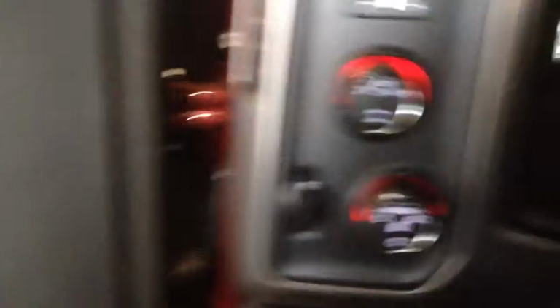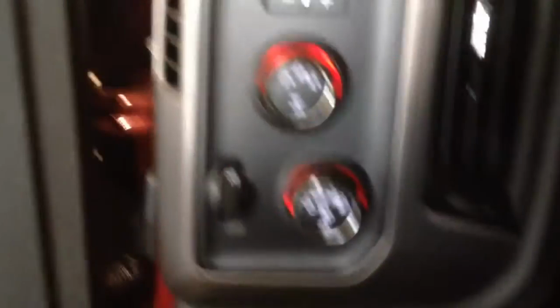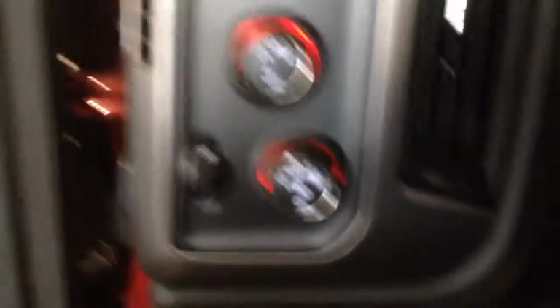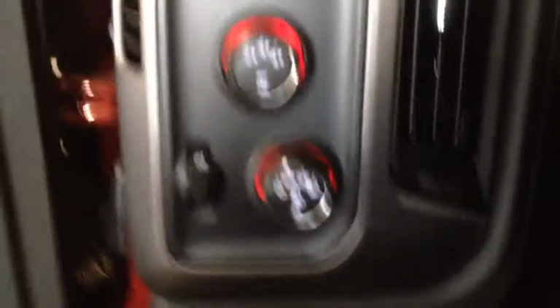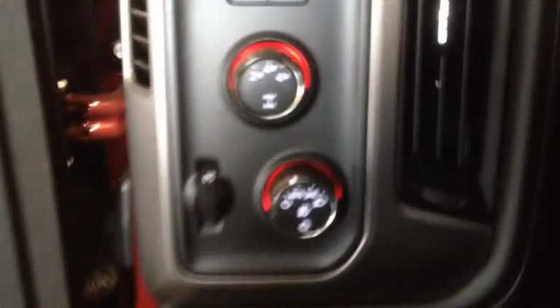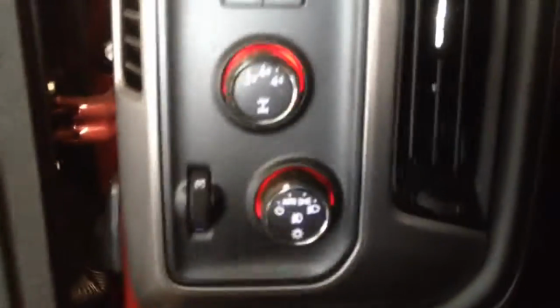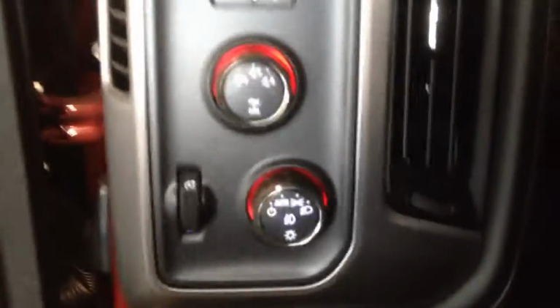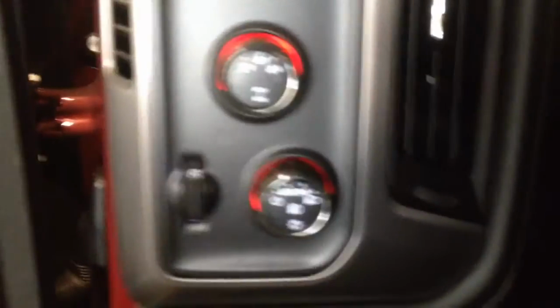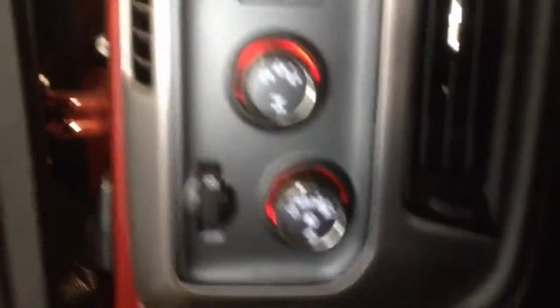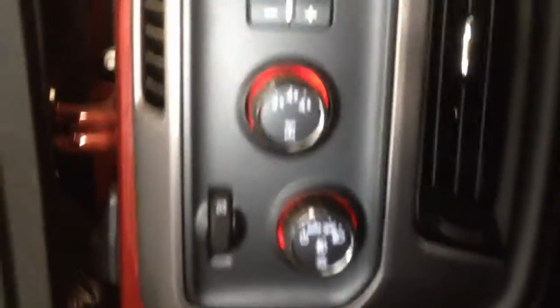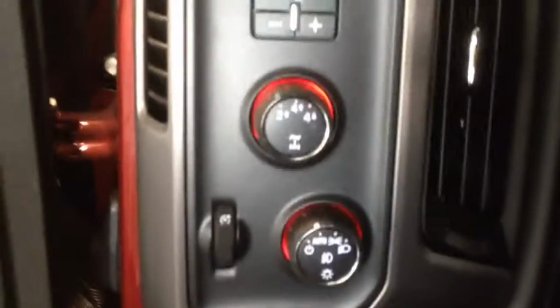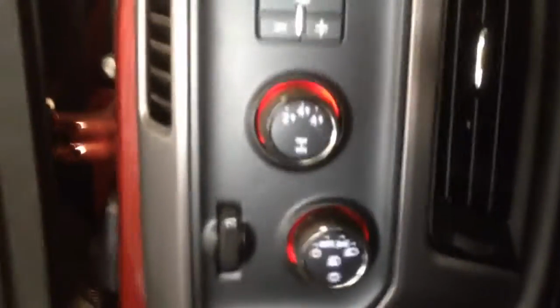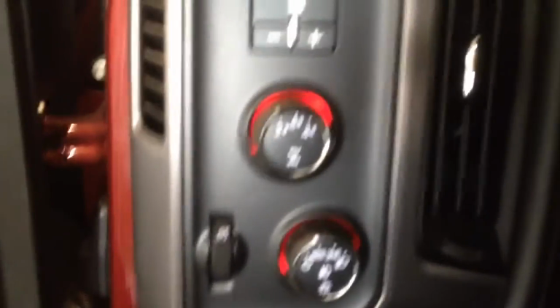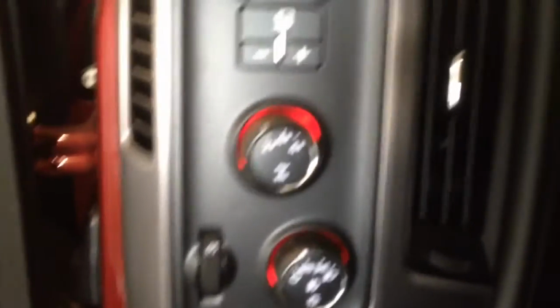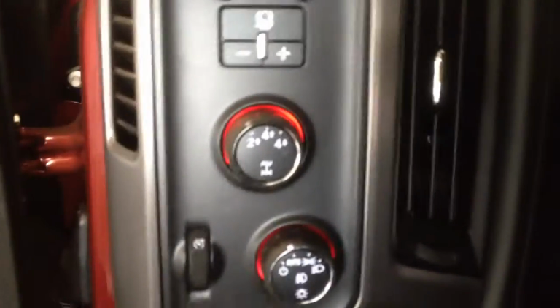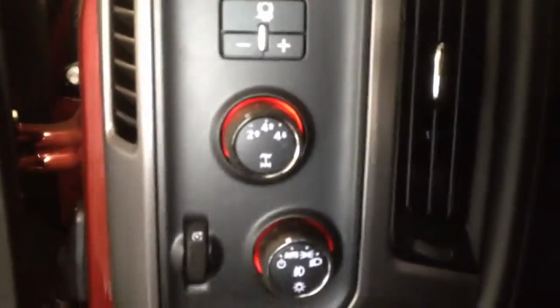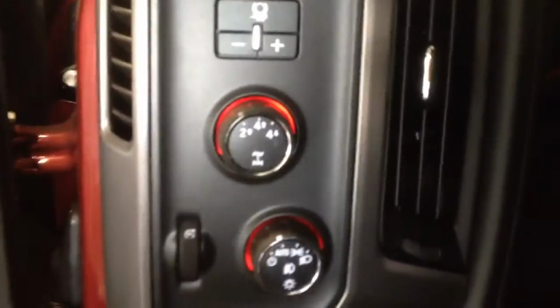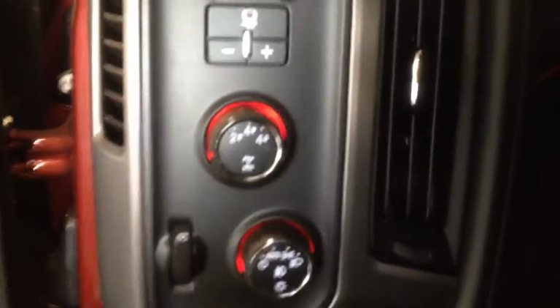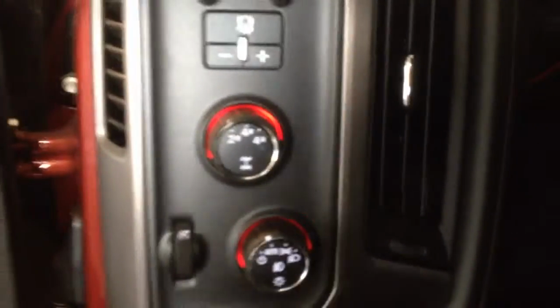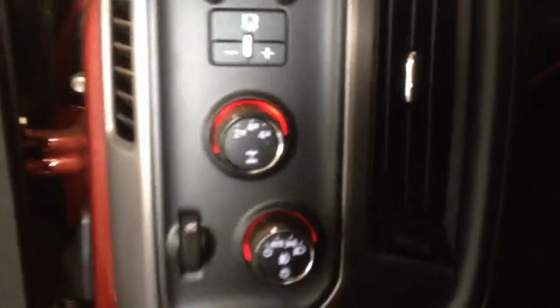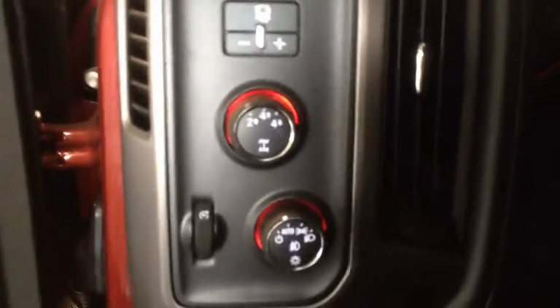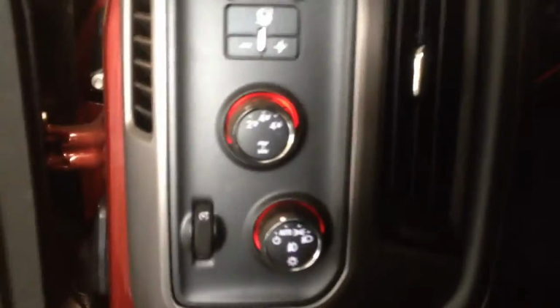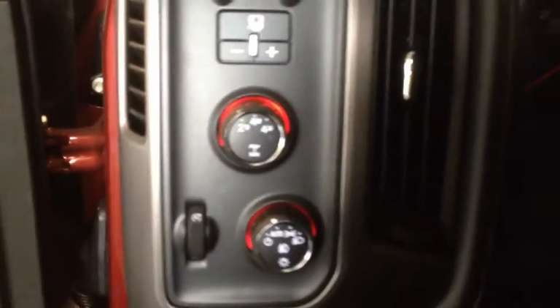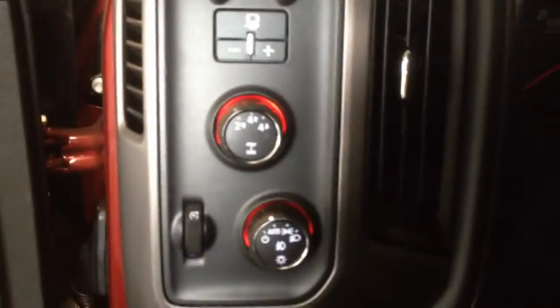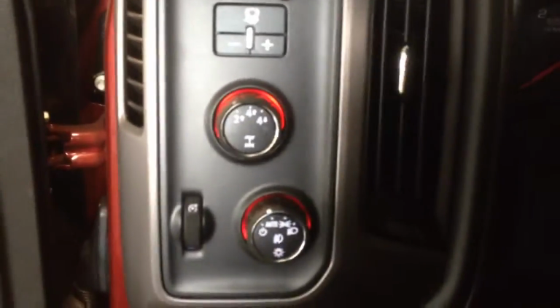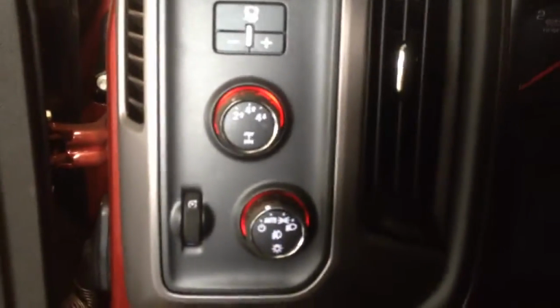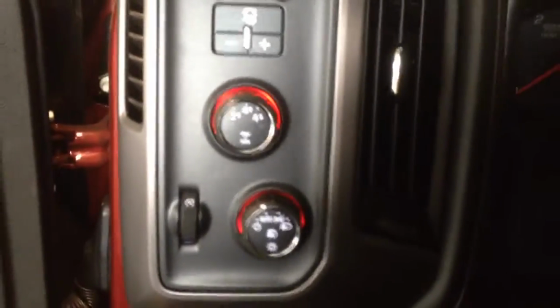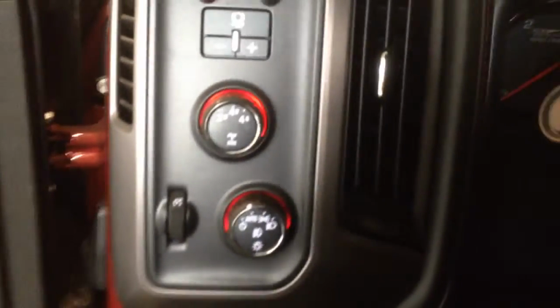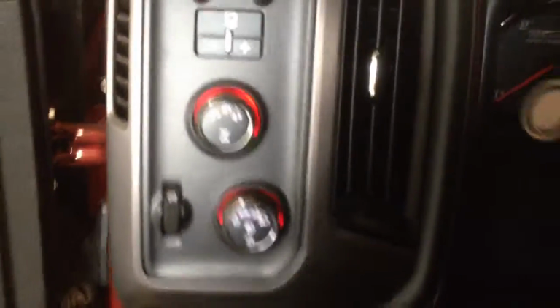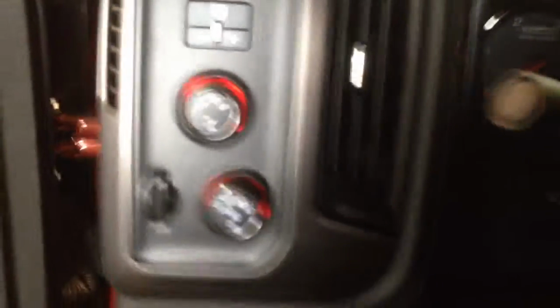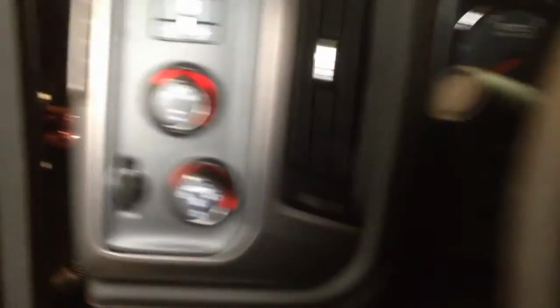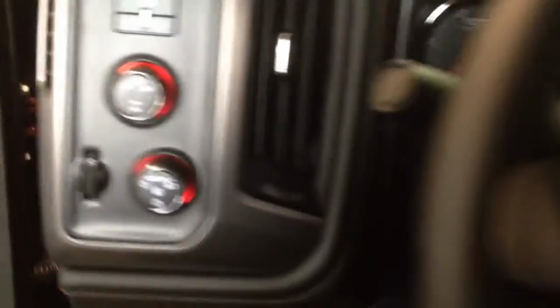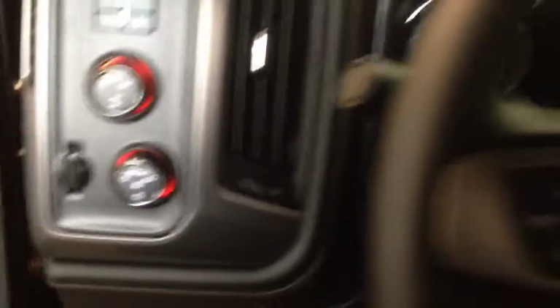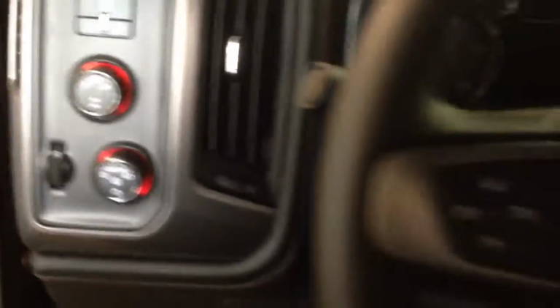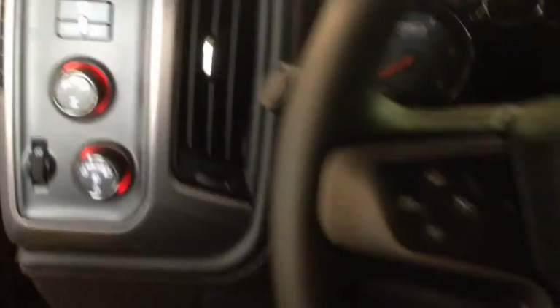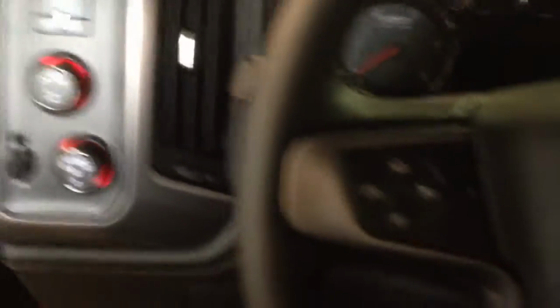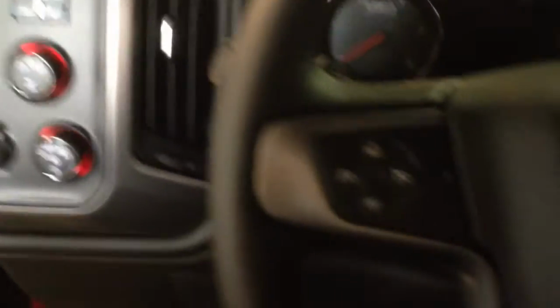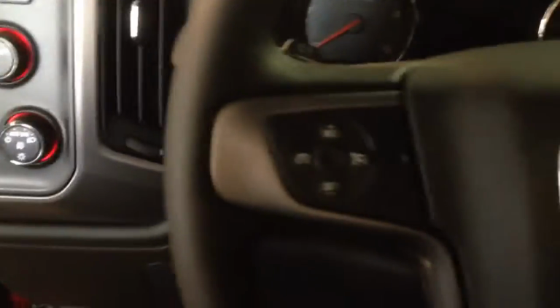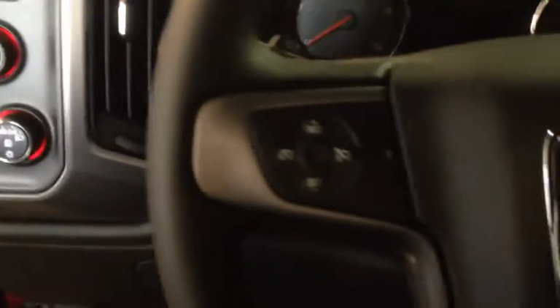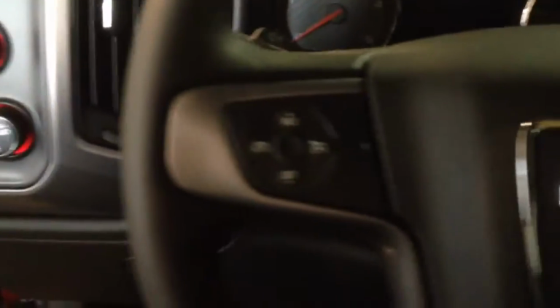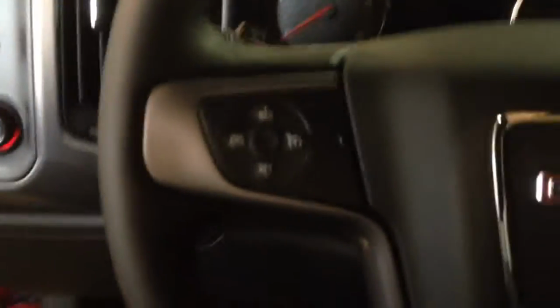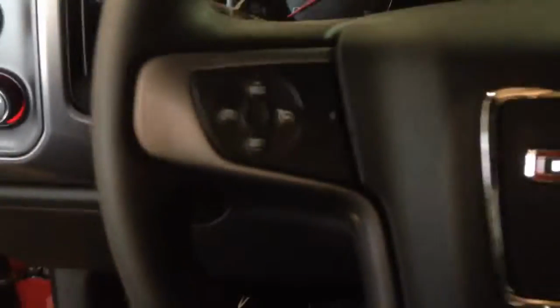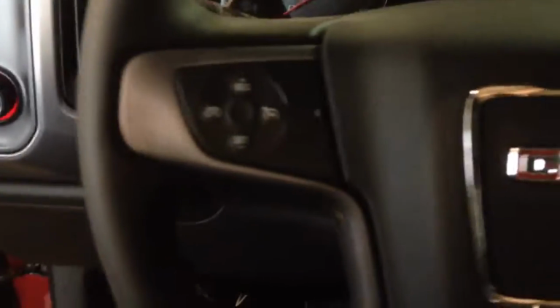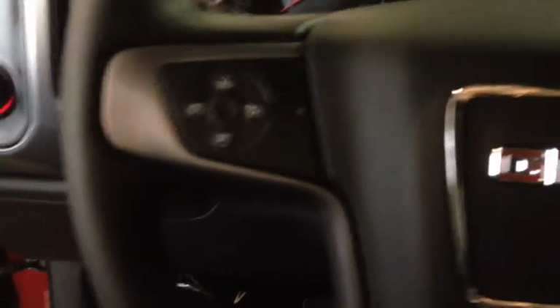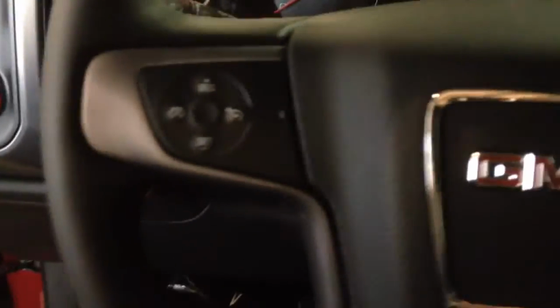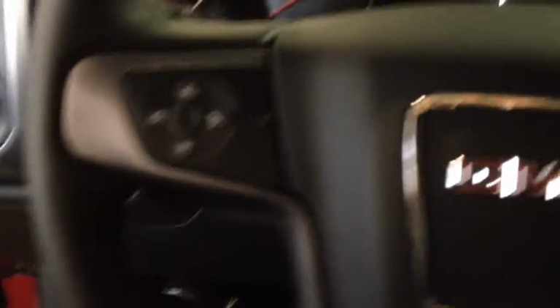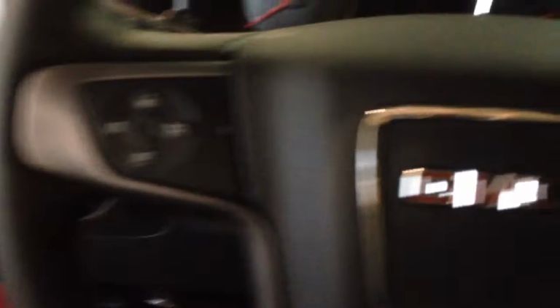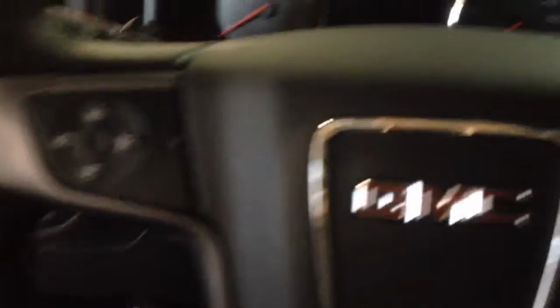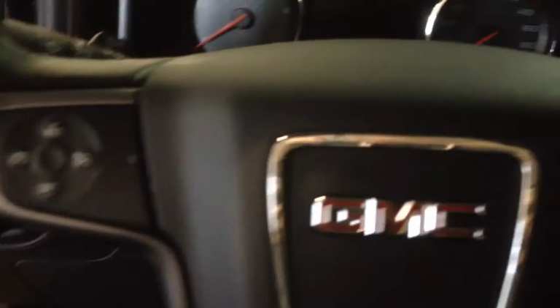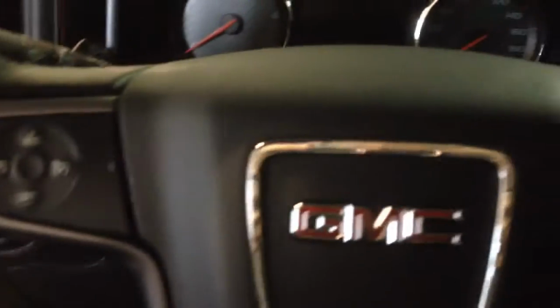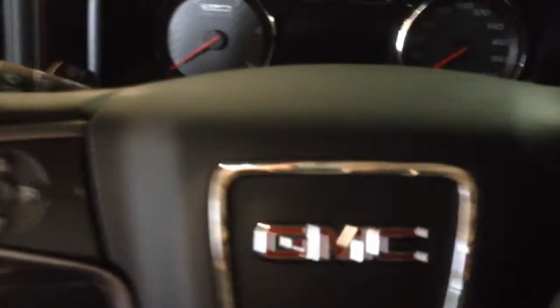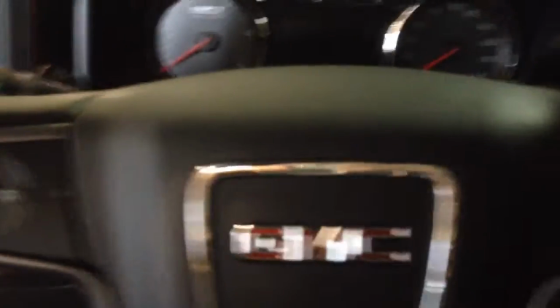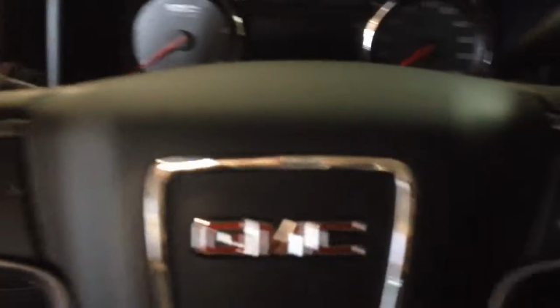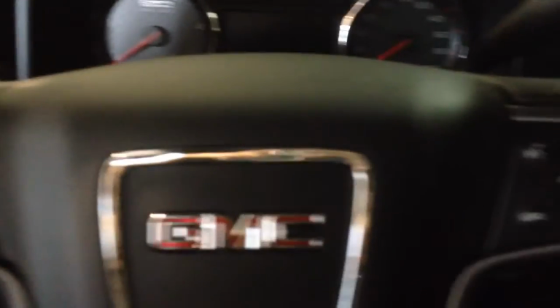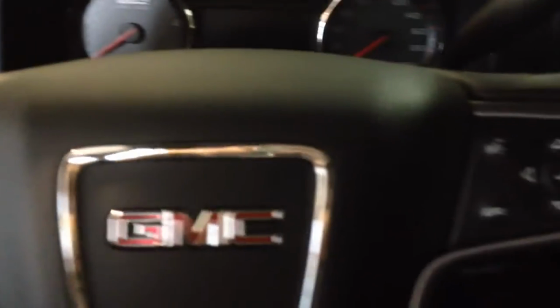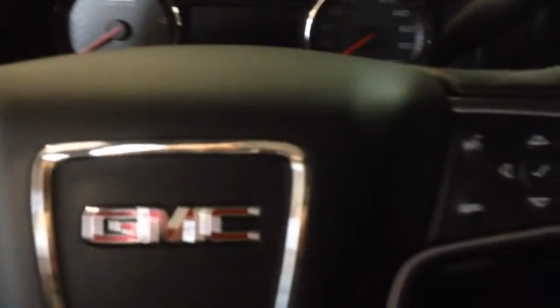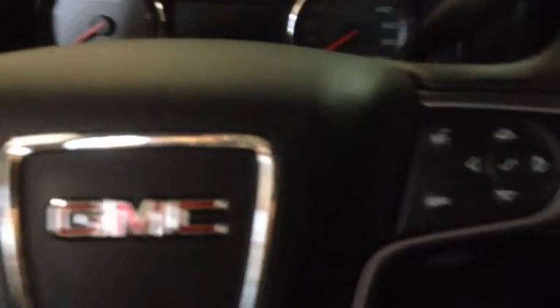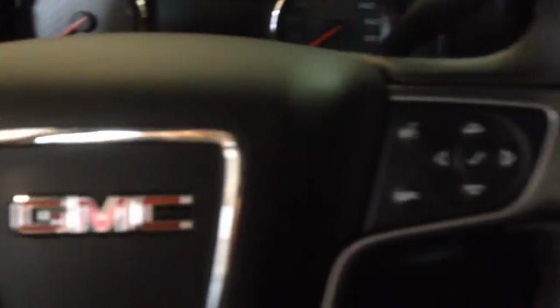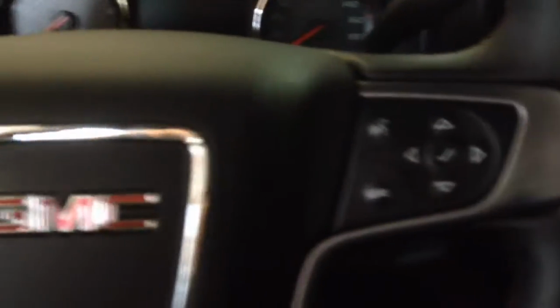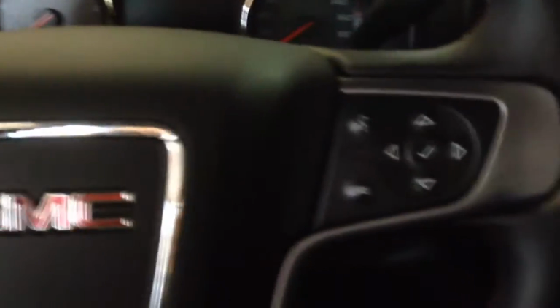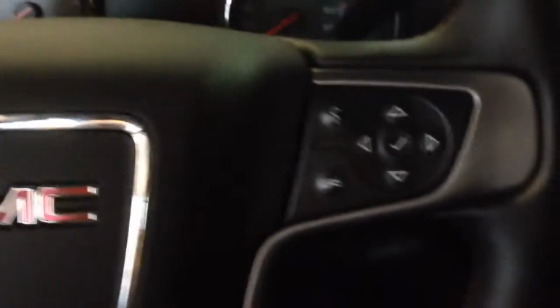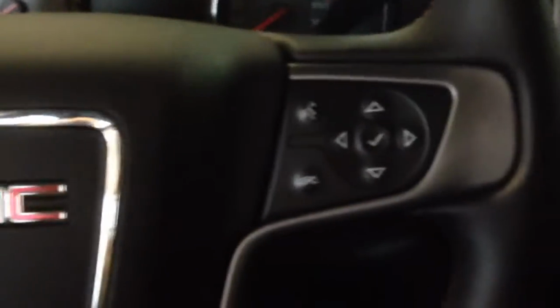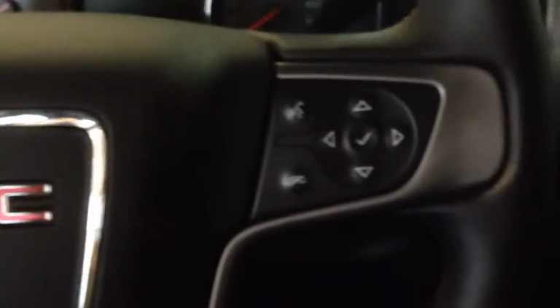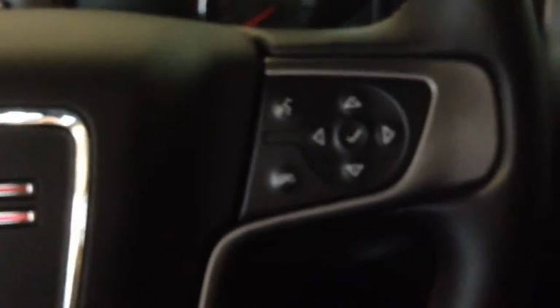It has a tow package, four-wheel drive, automatic lights, and steering wheel controls for cruise control, volume controls, and media controls.